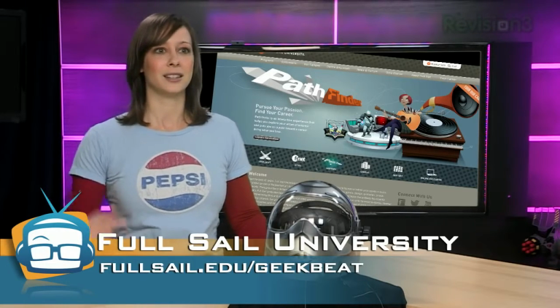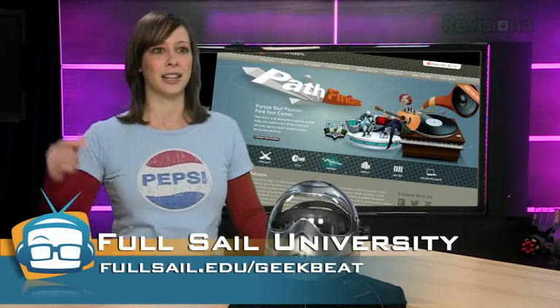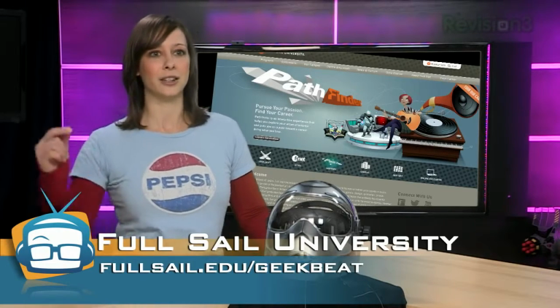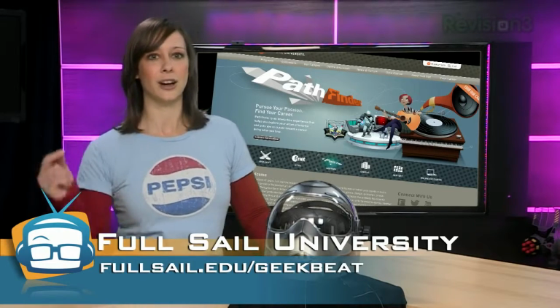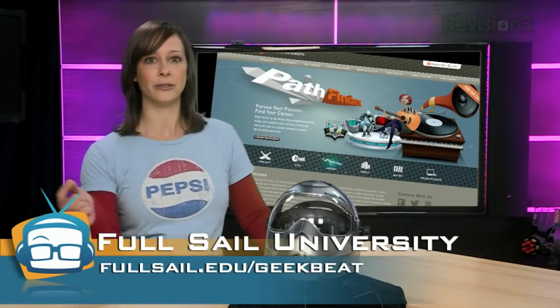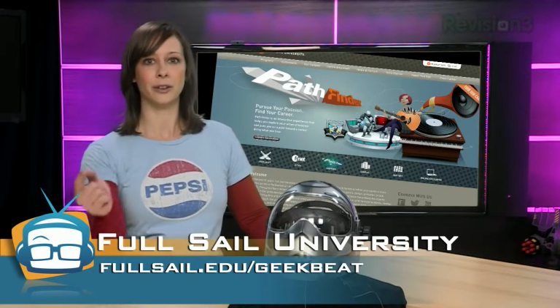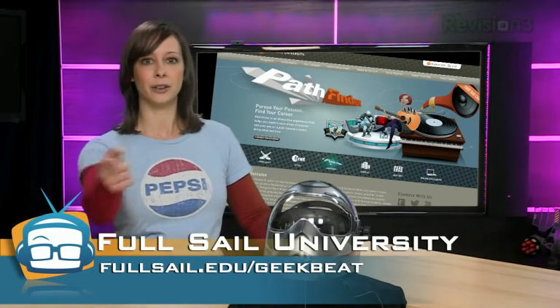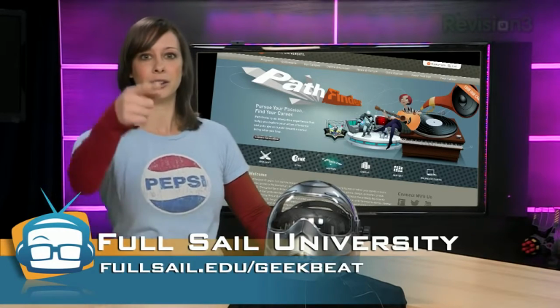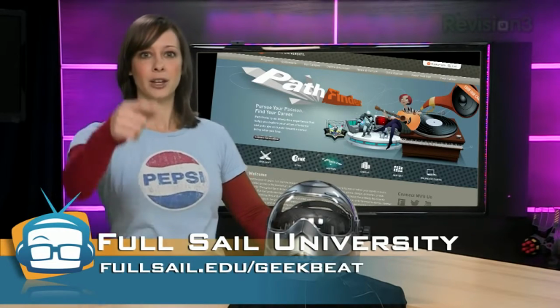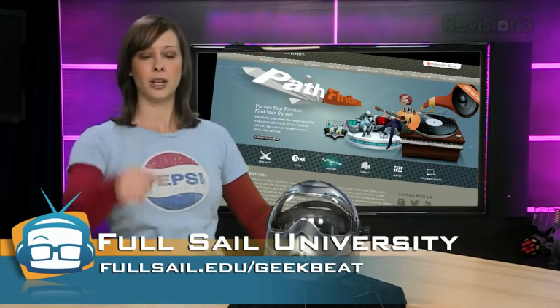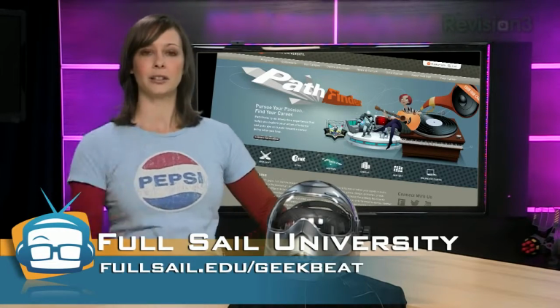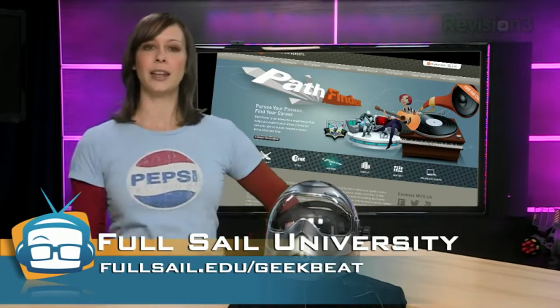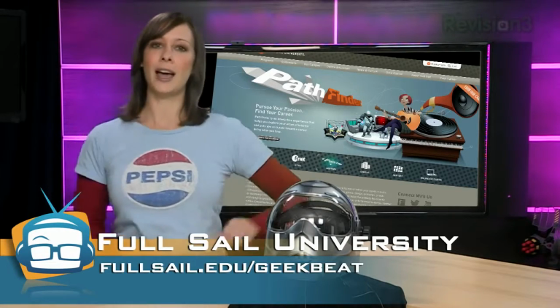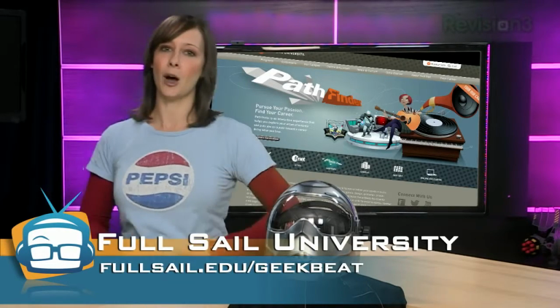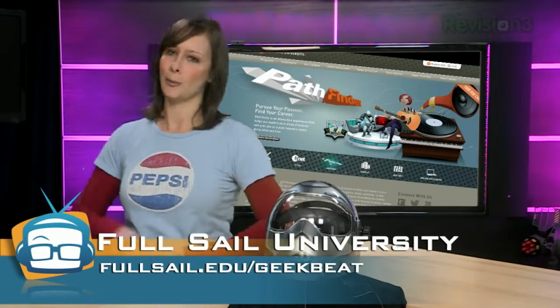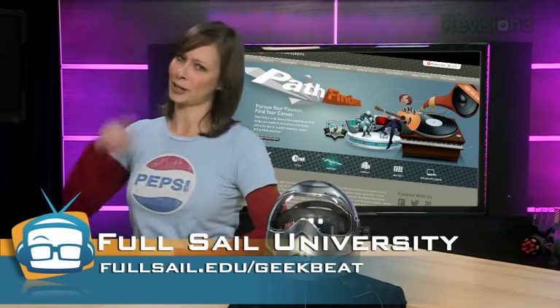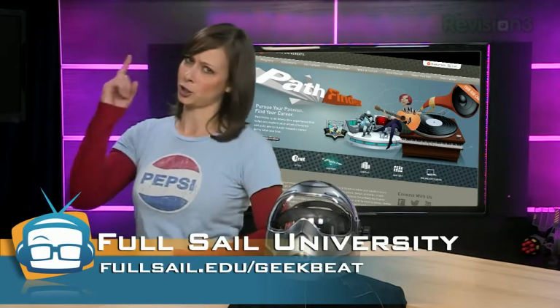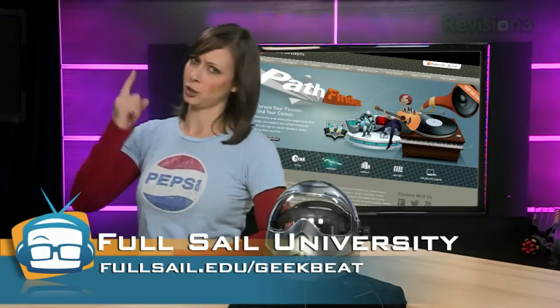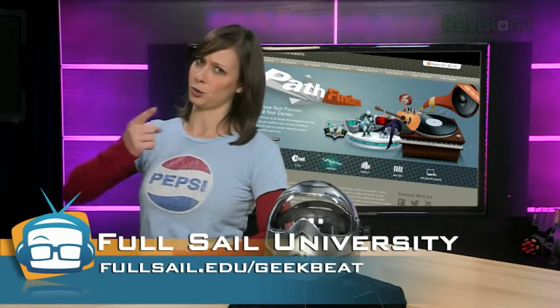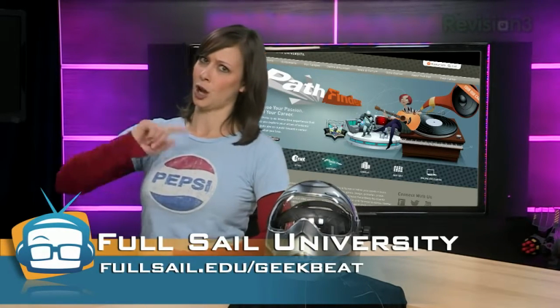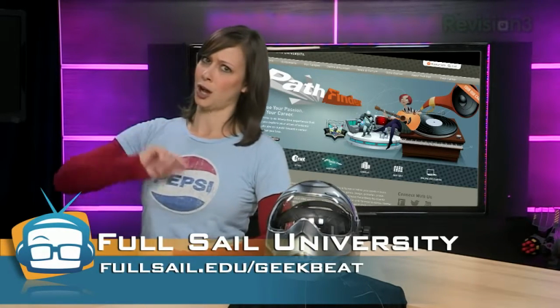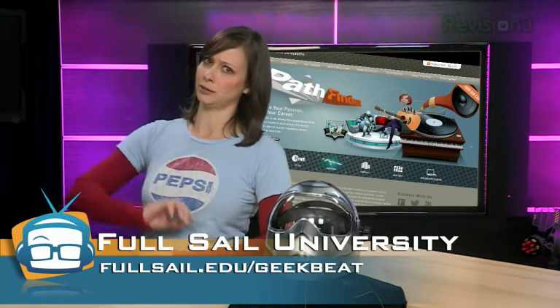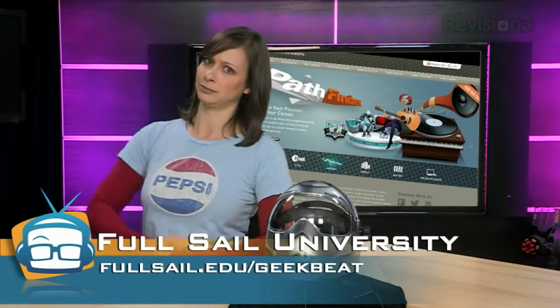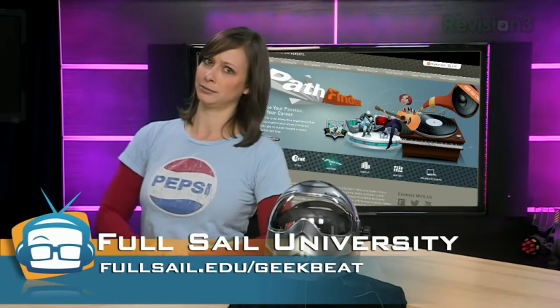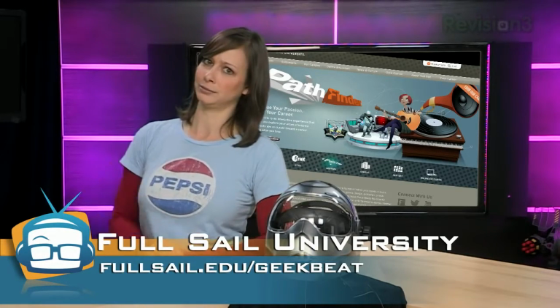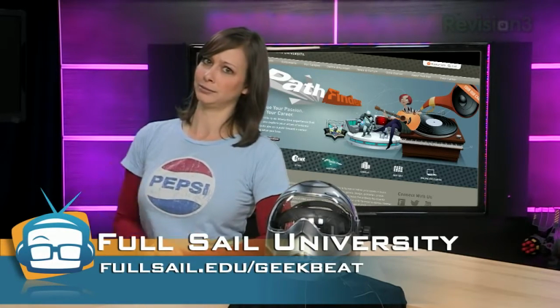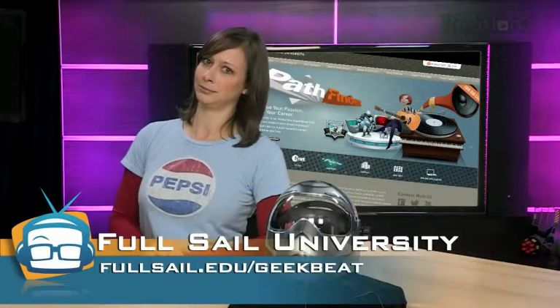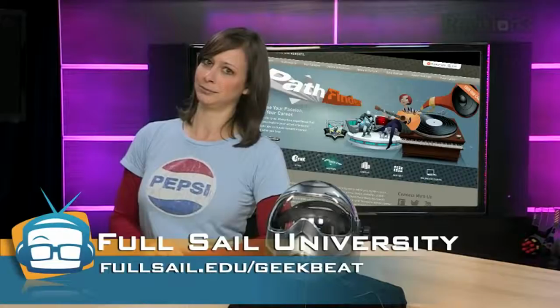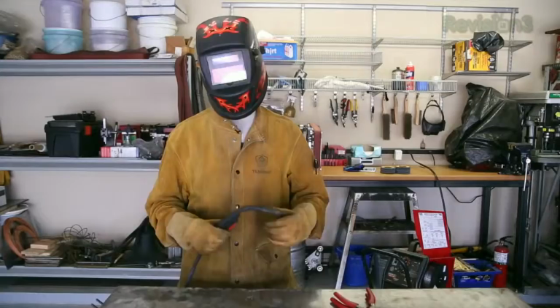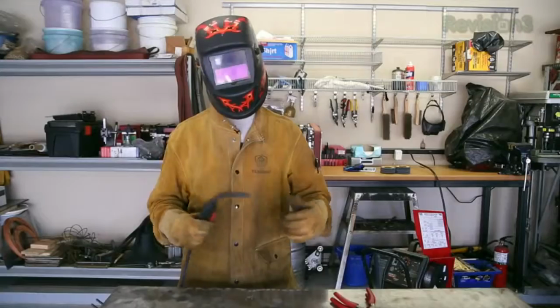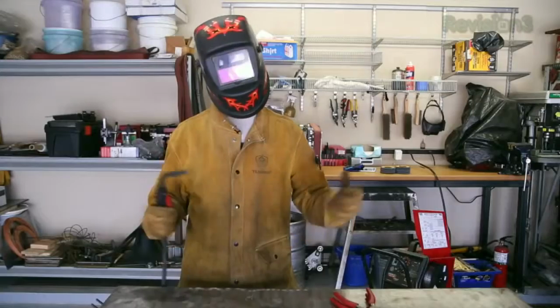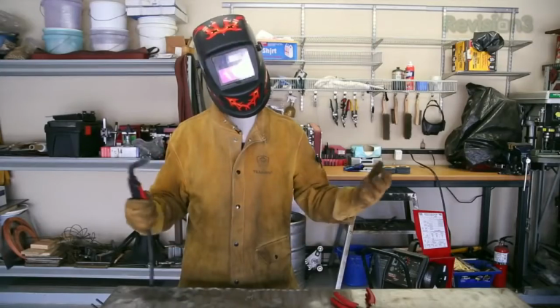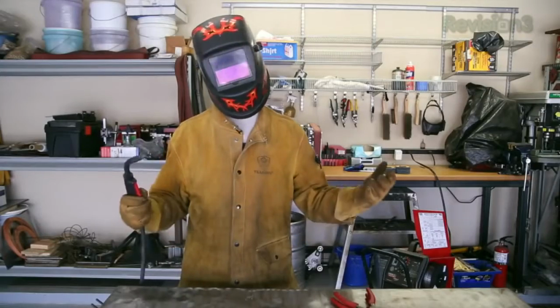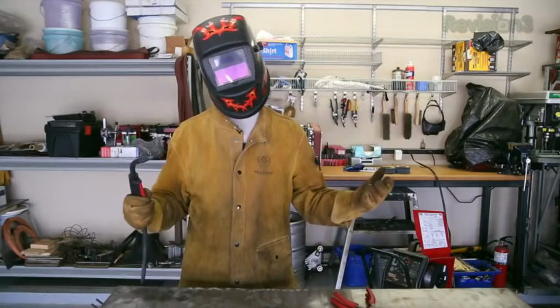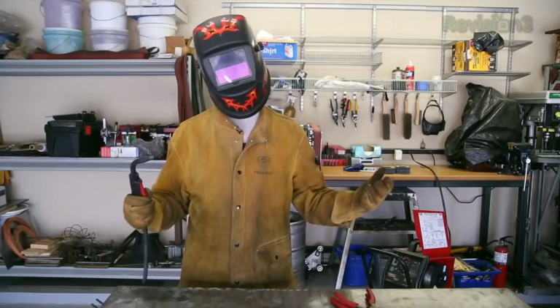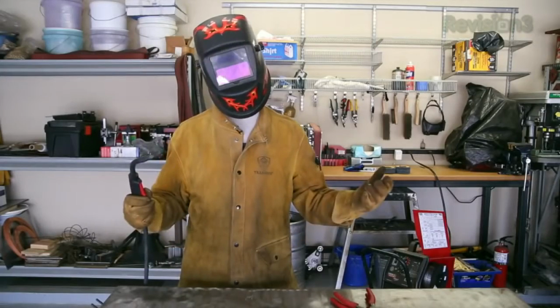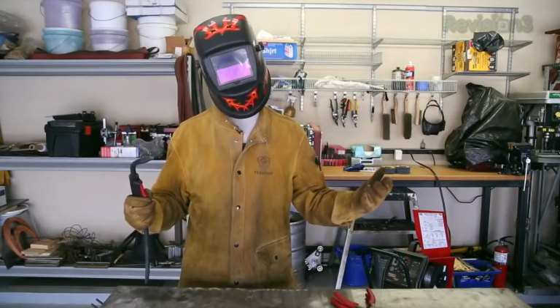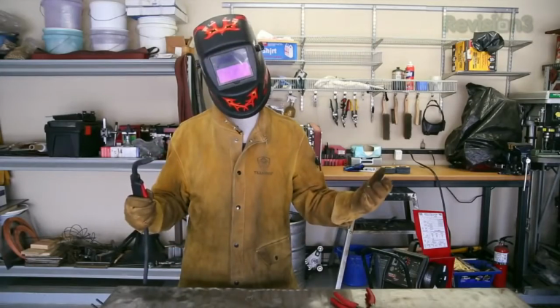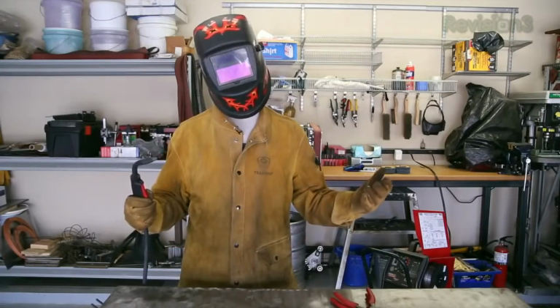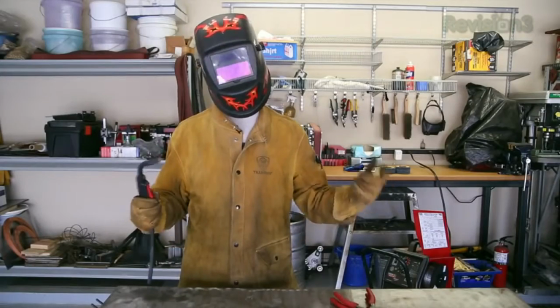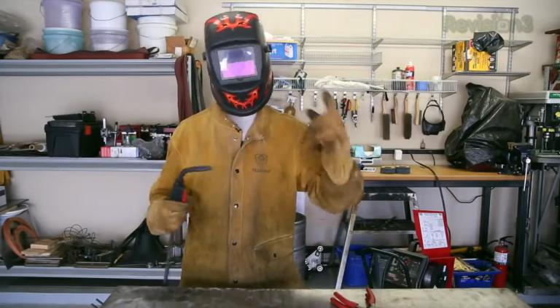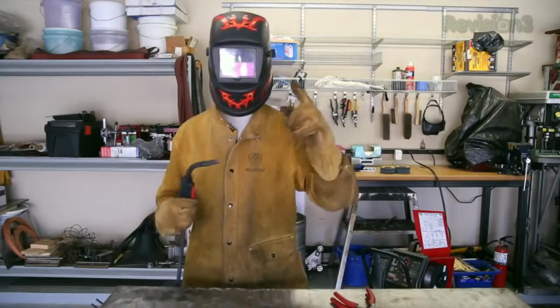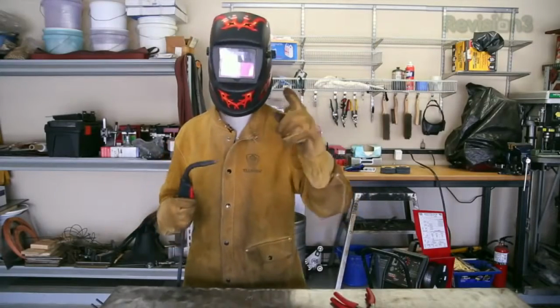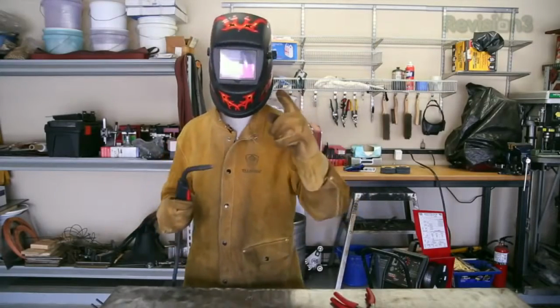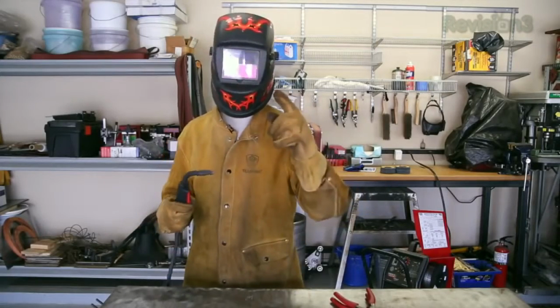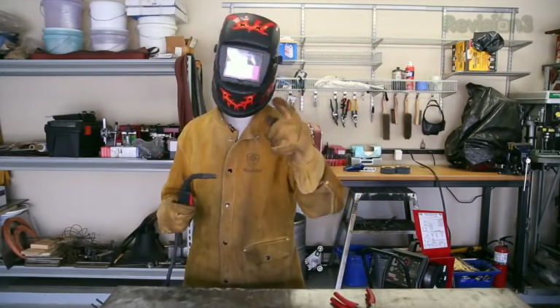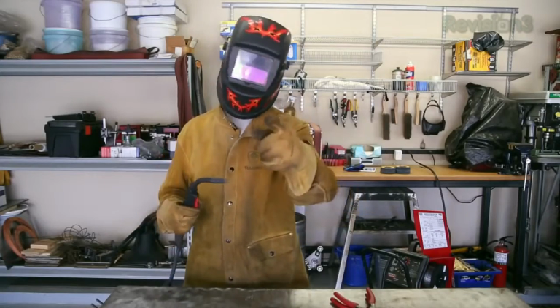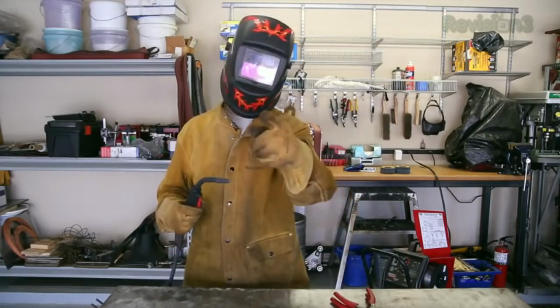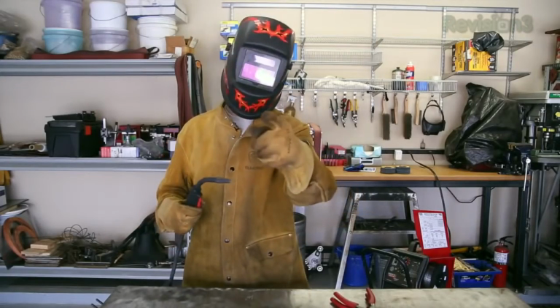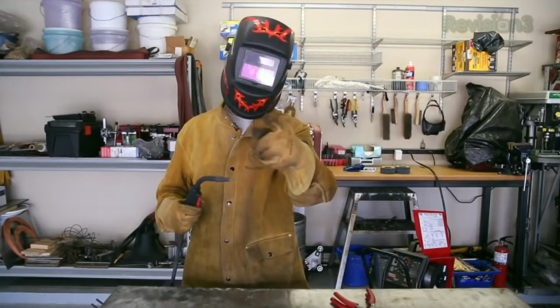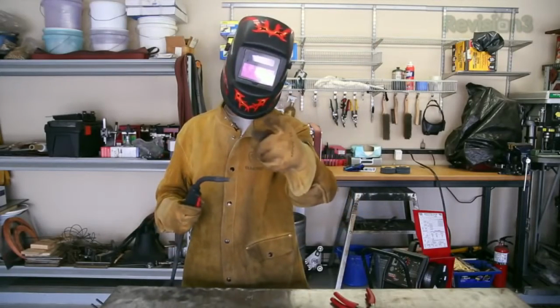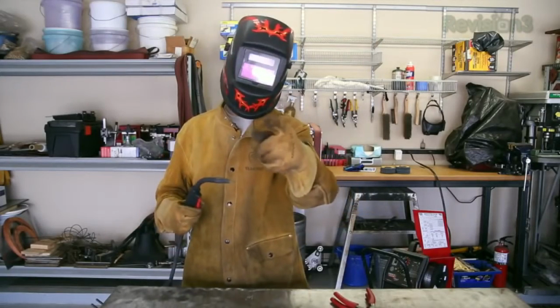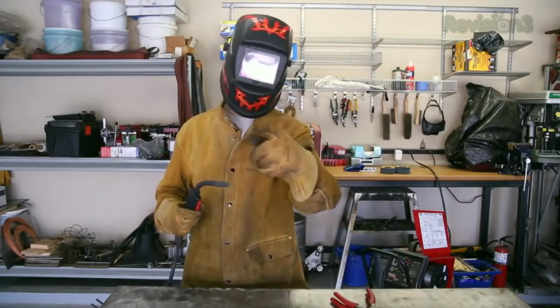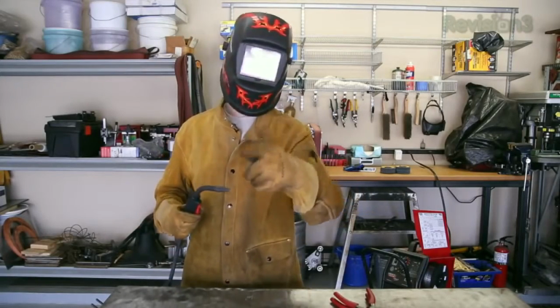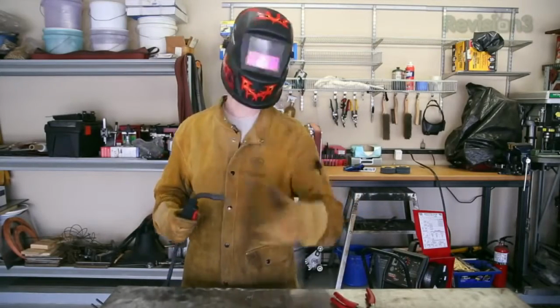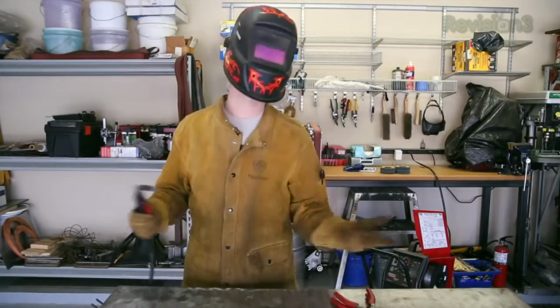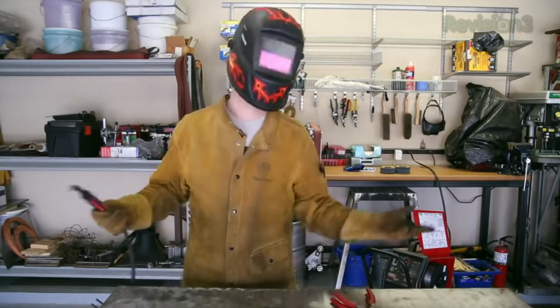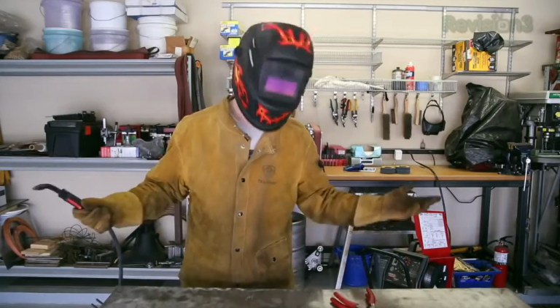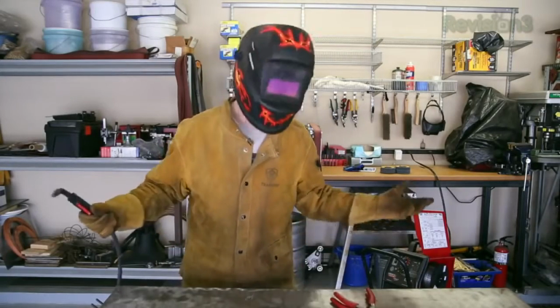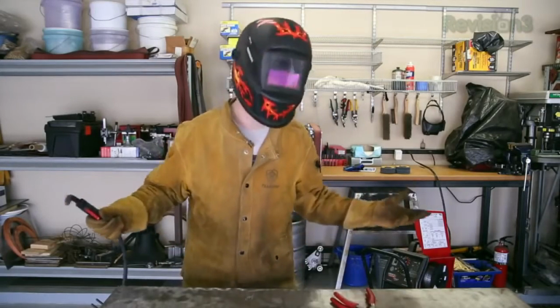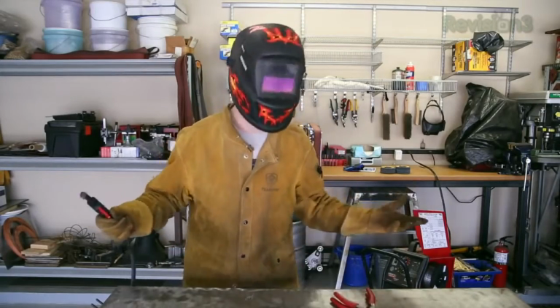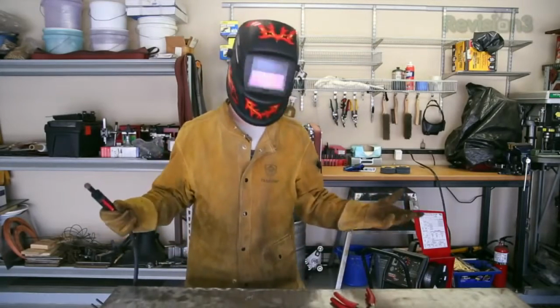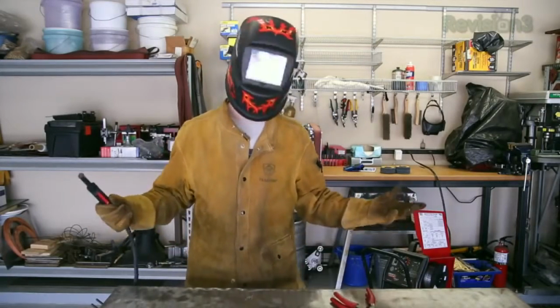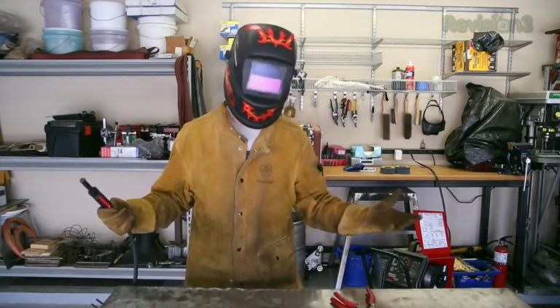Now back to John — let's get the welding started. But before we do, we actually have to set everything up.